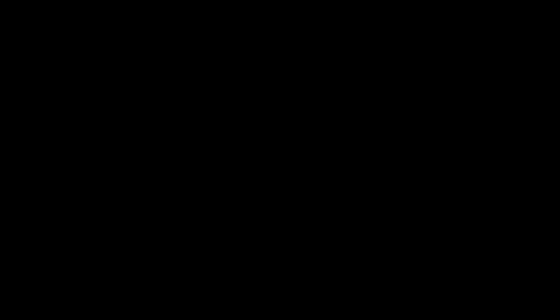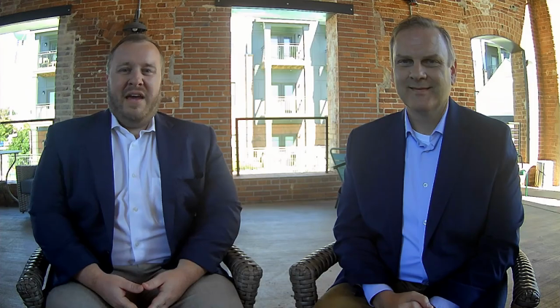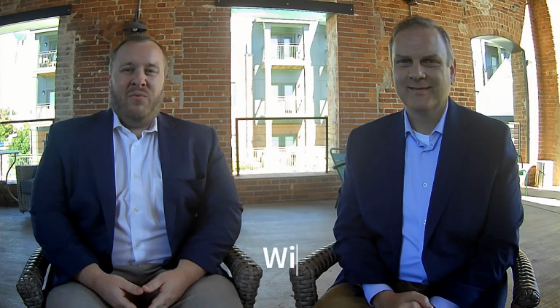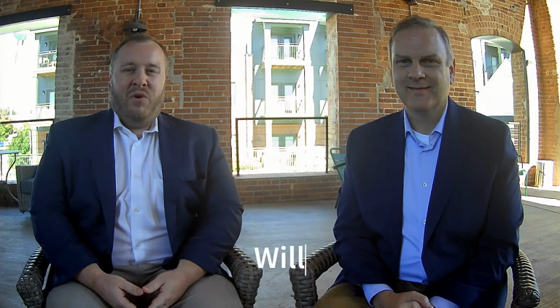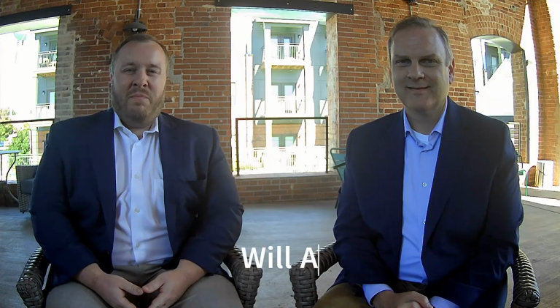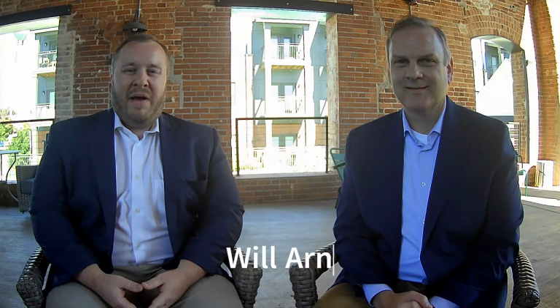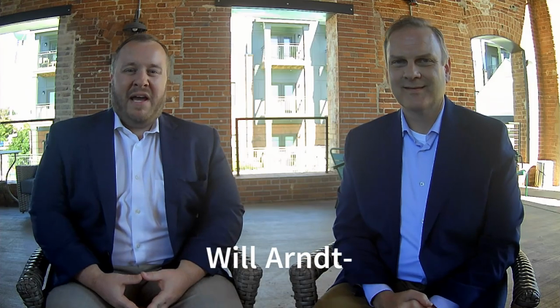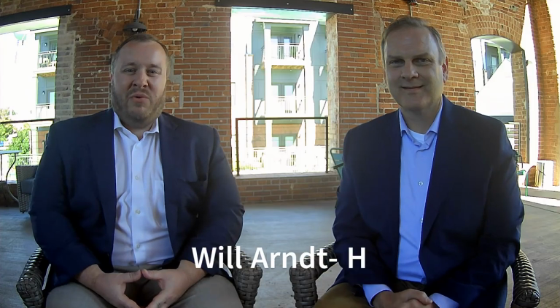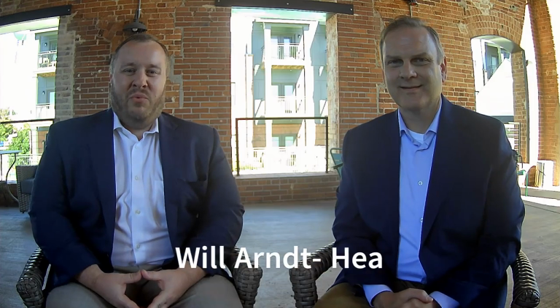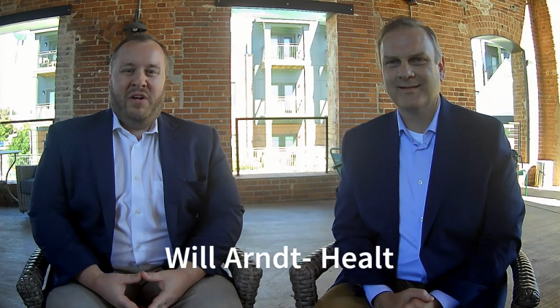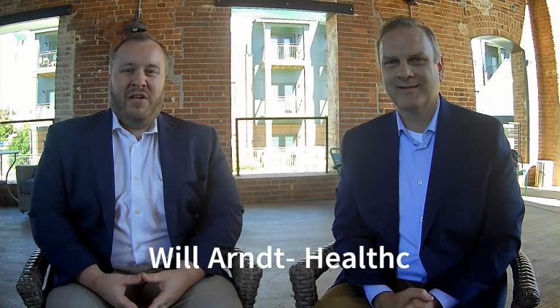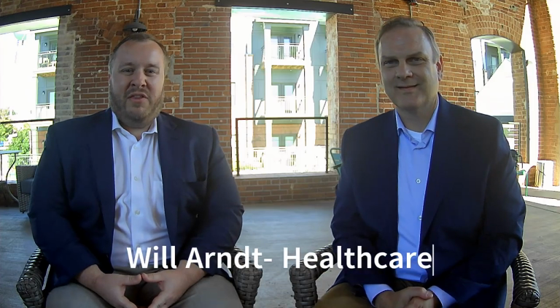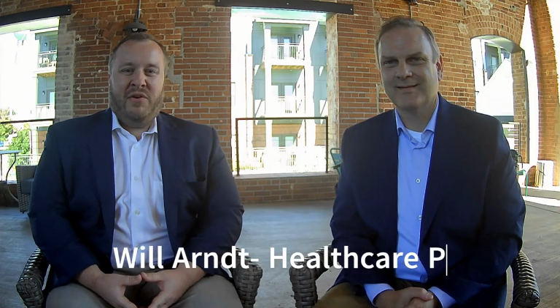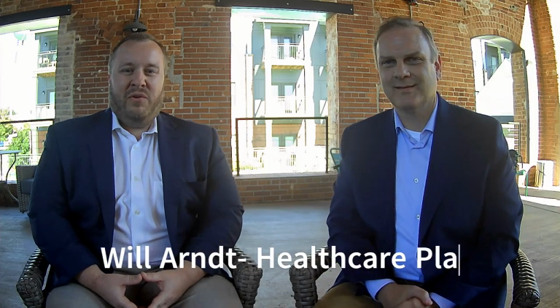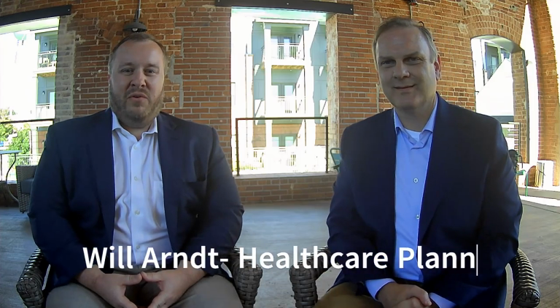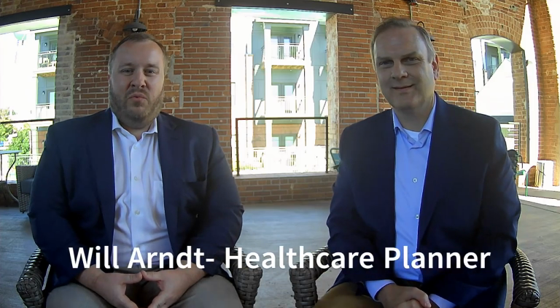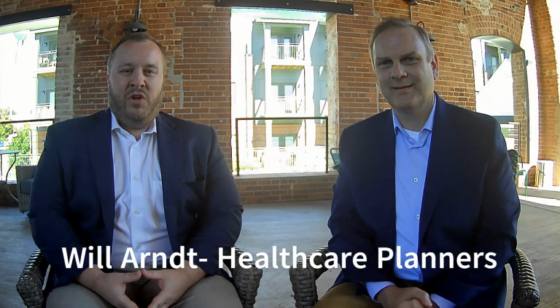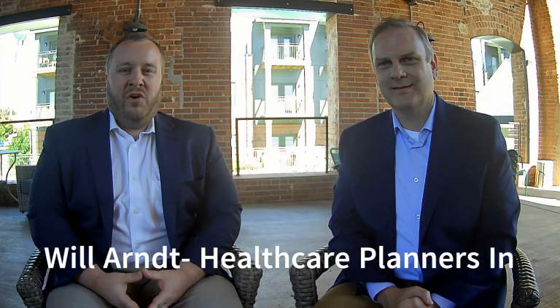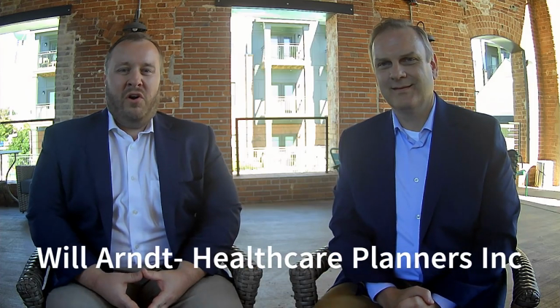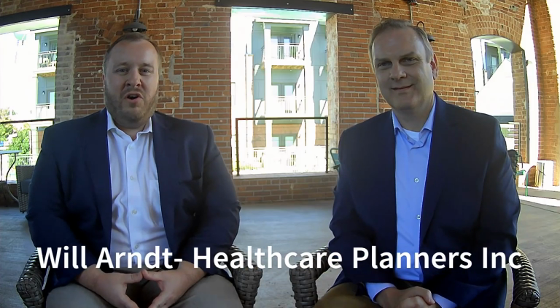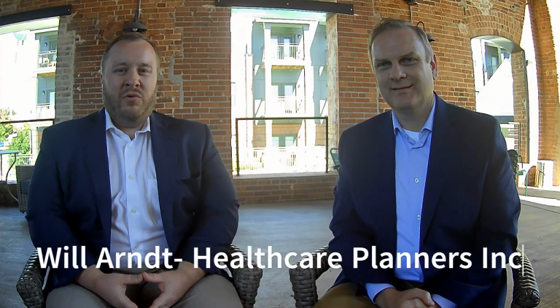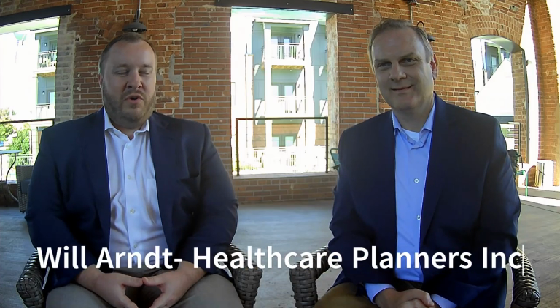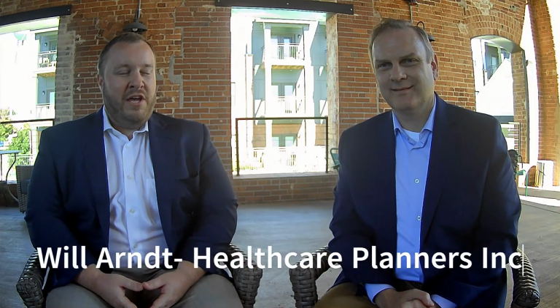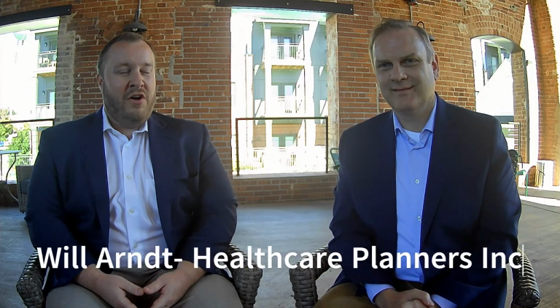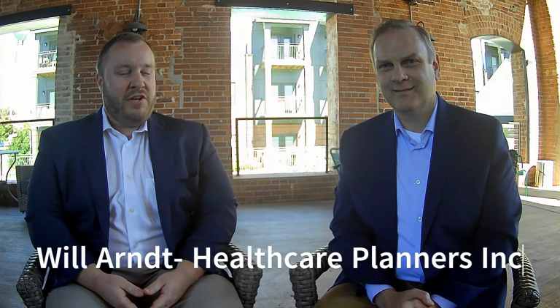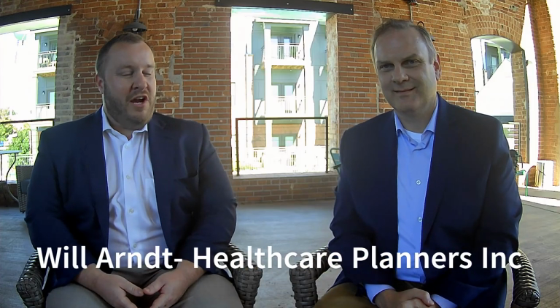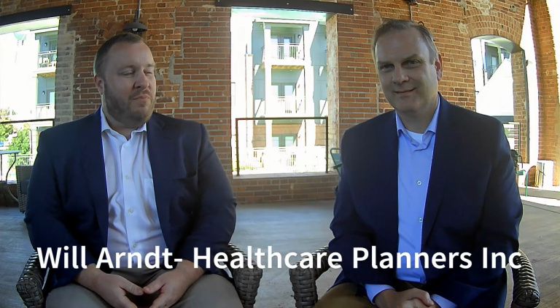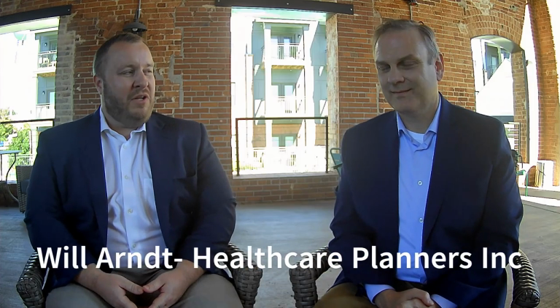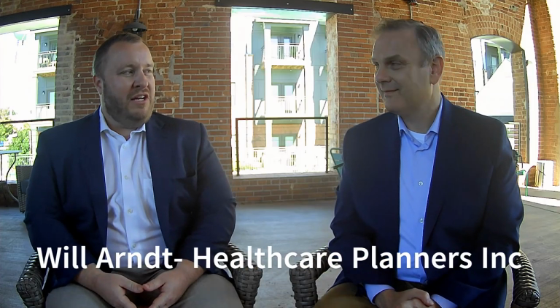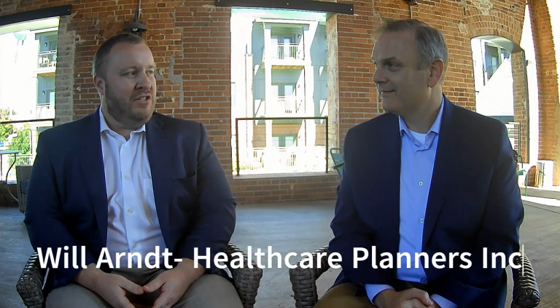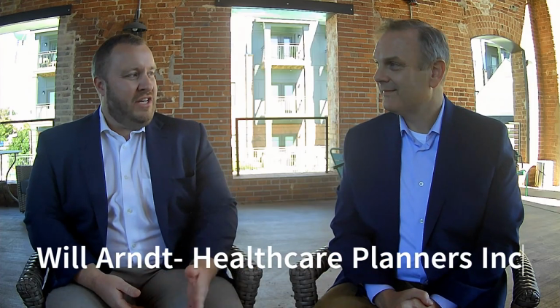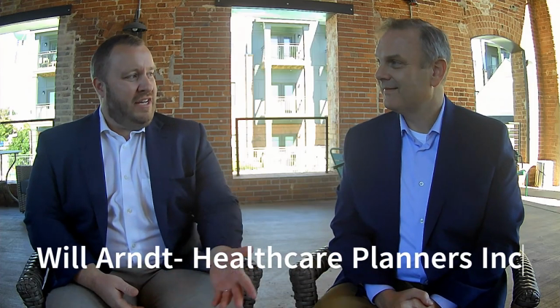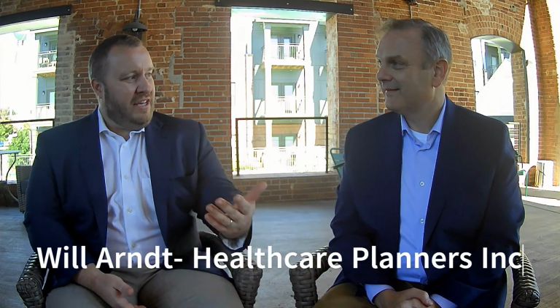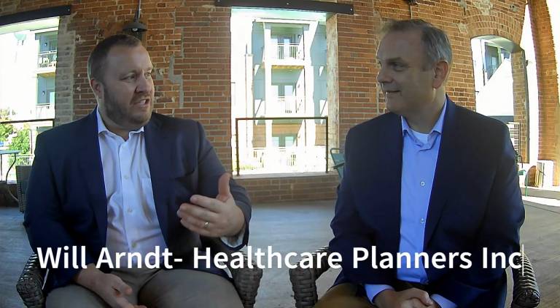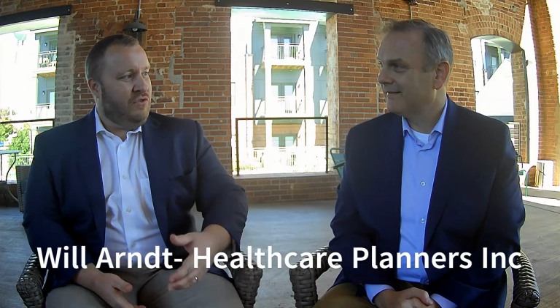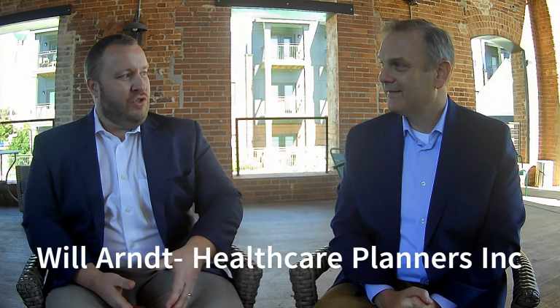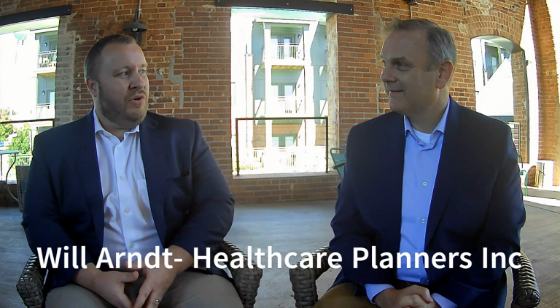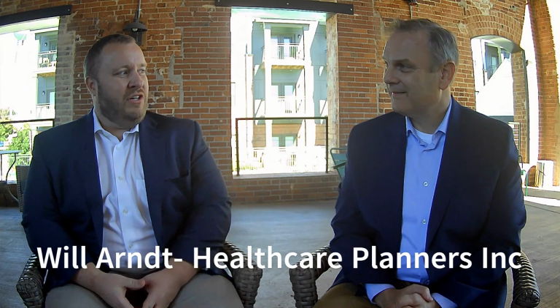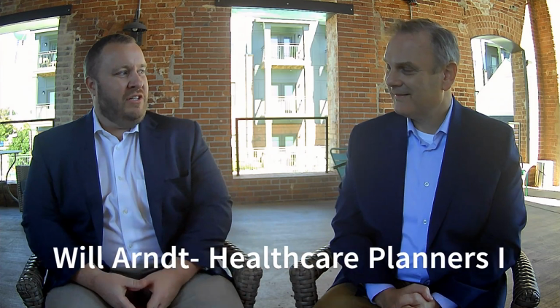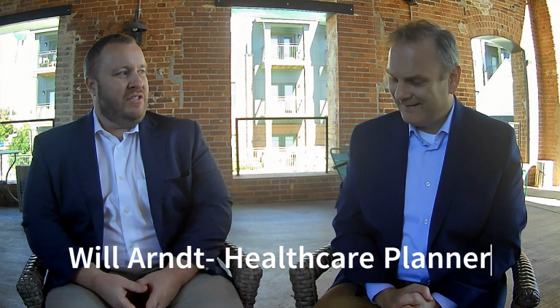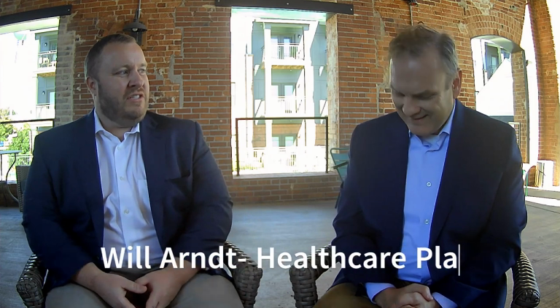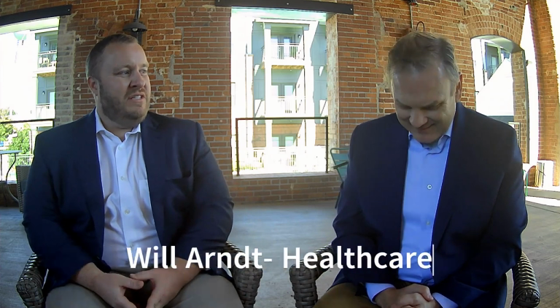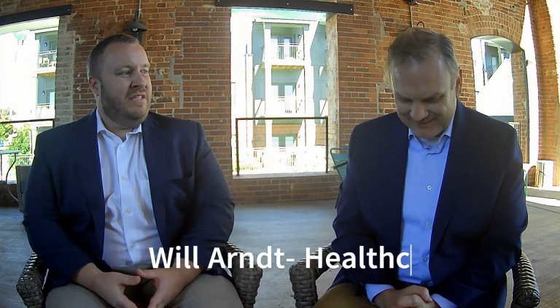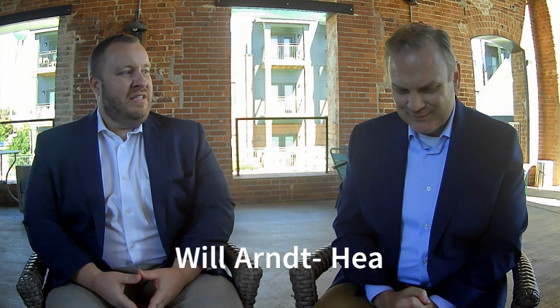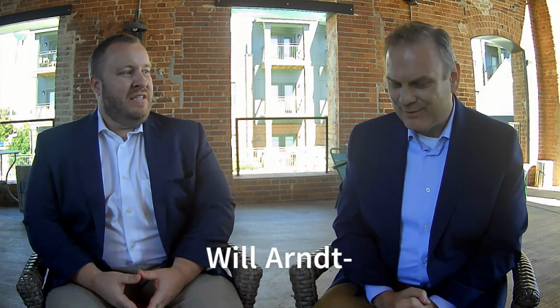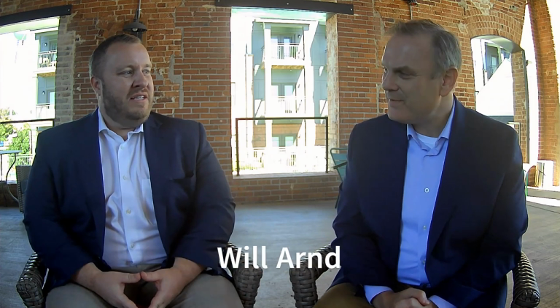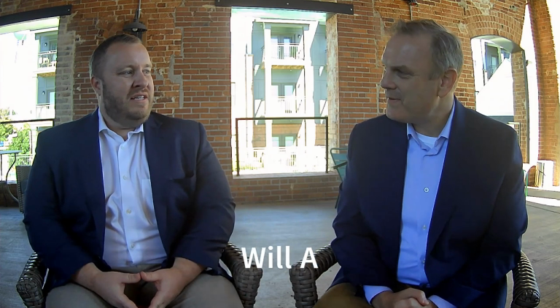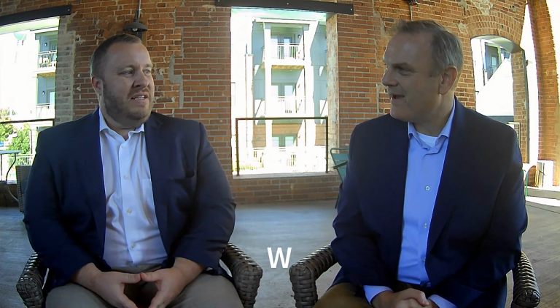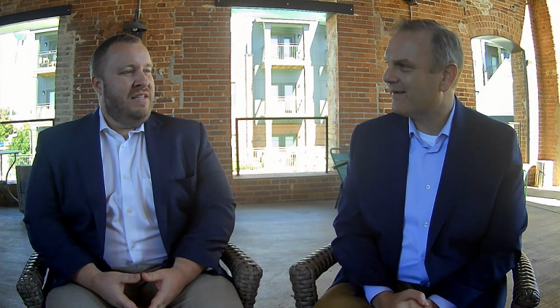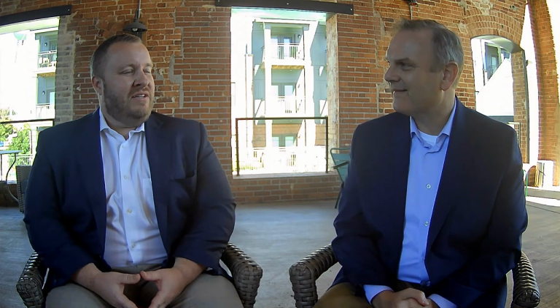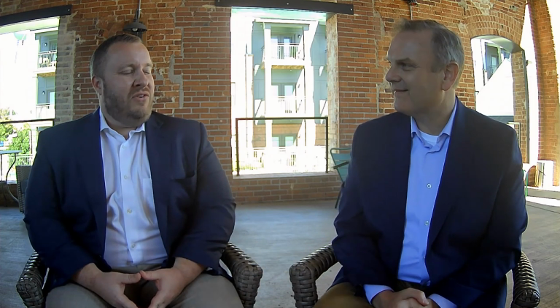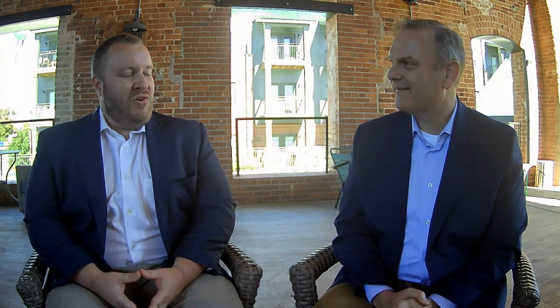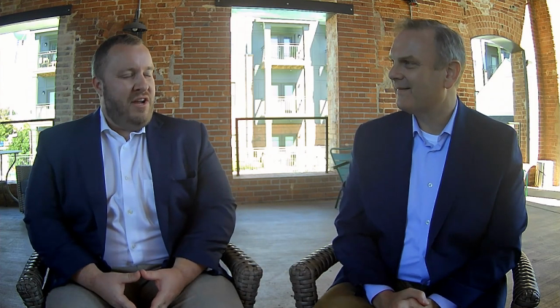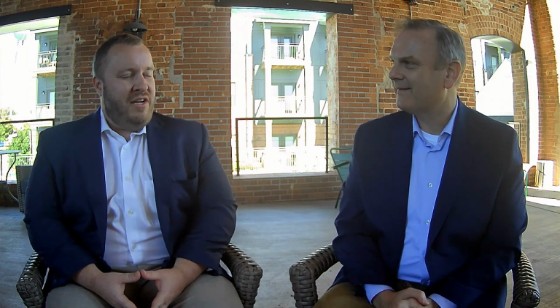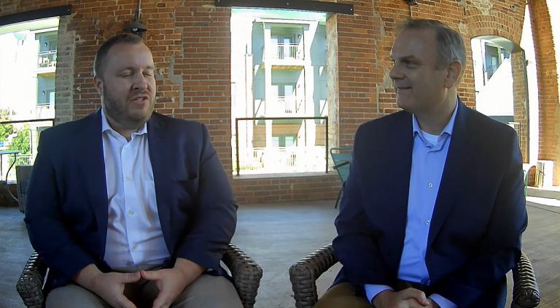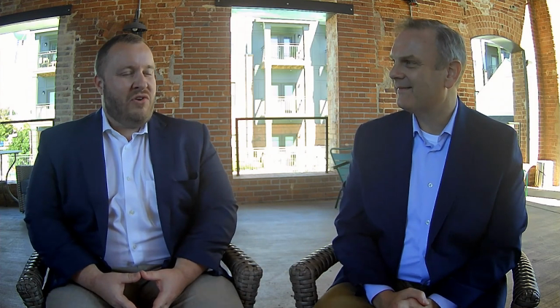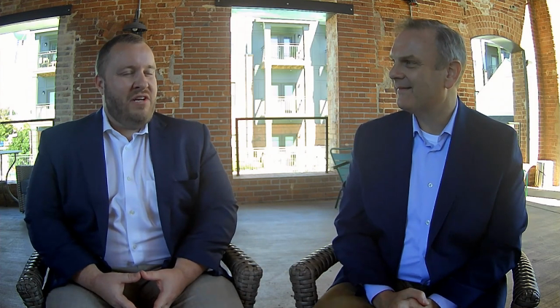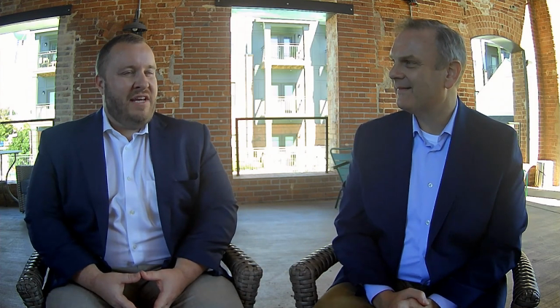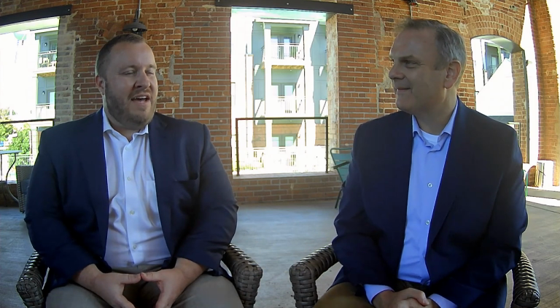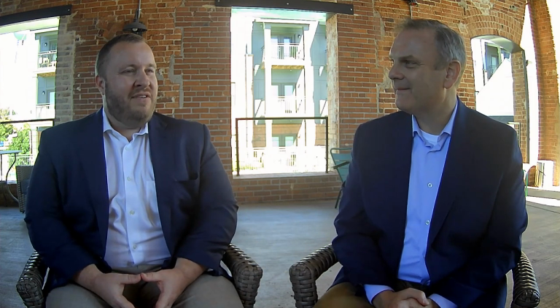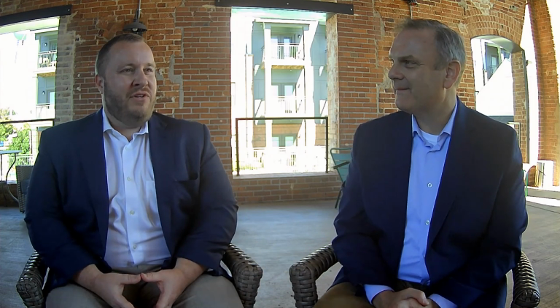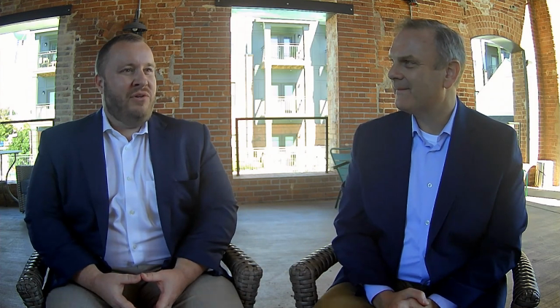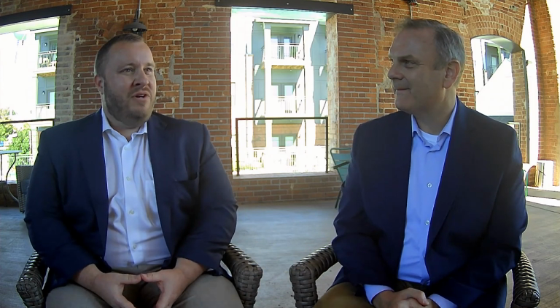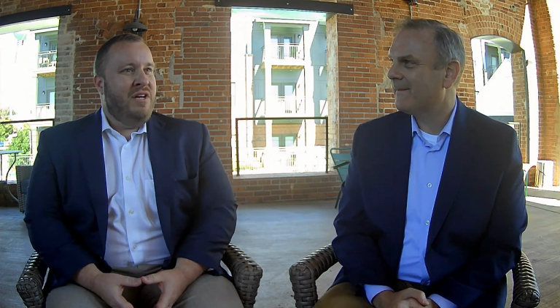Hey, we're back with Will Arndt with Healthcare Planners Inc. Thanks for joining us. Yes, it's good to be back. Great, it's great to have you.